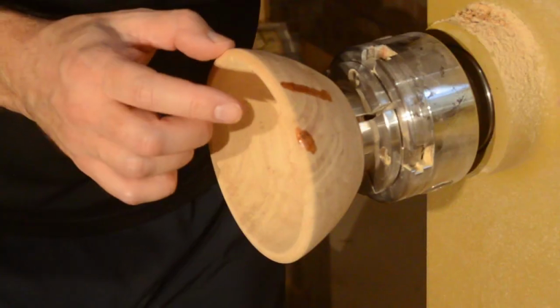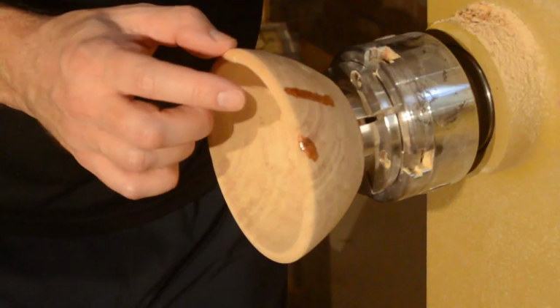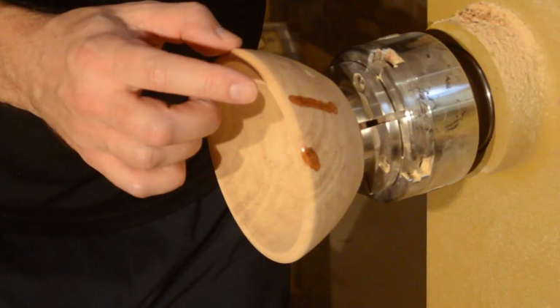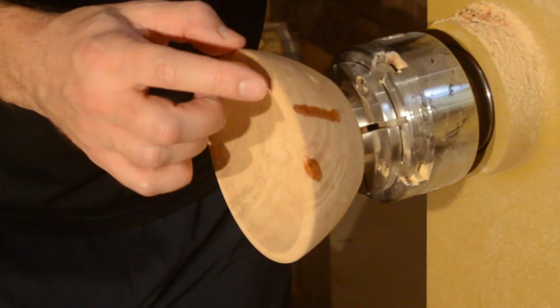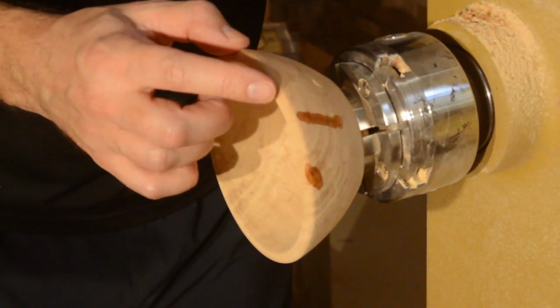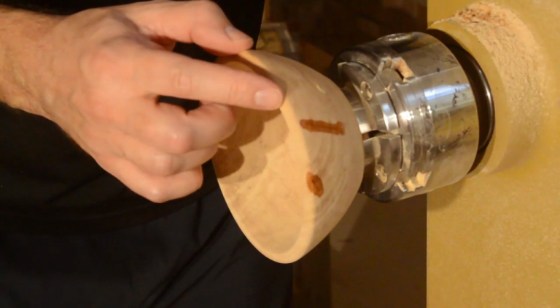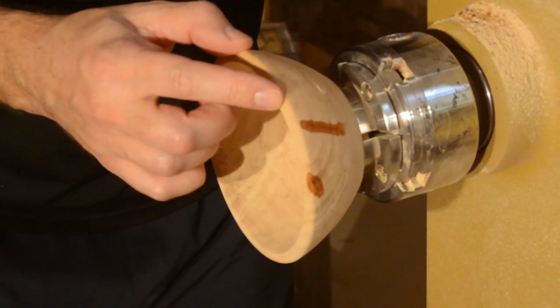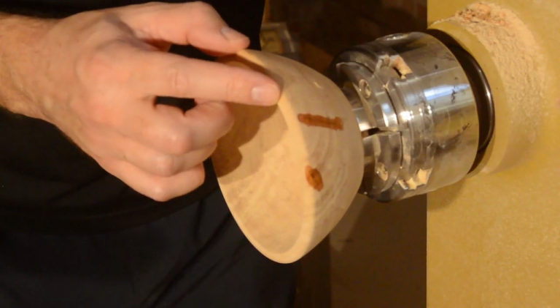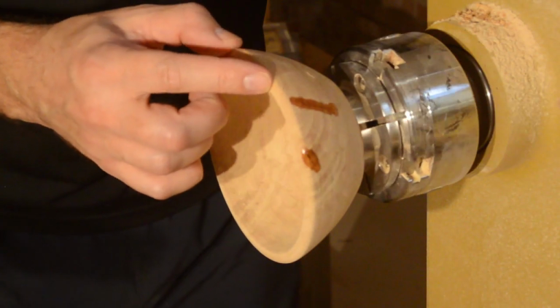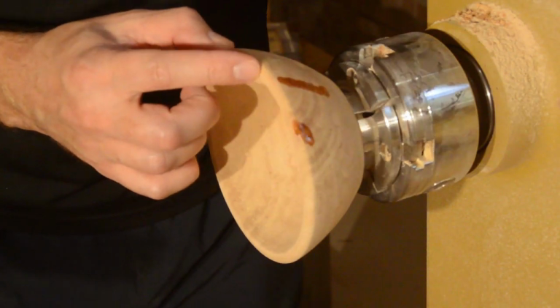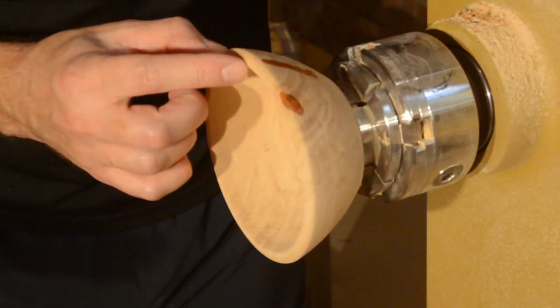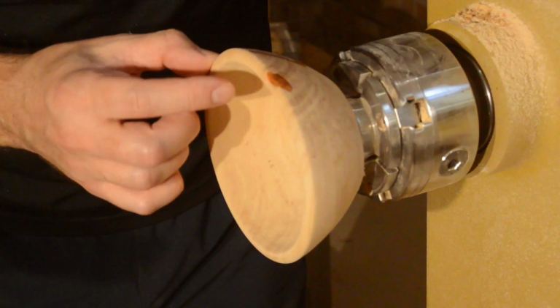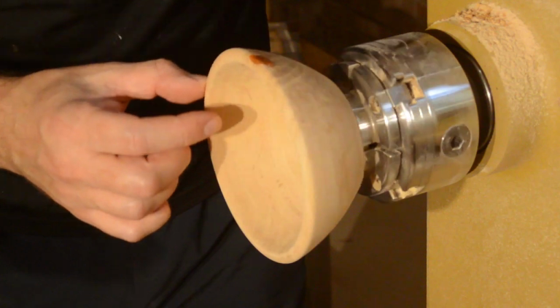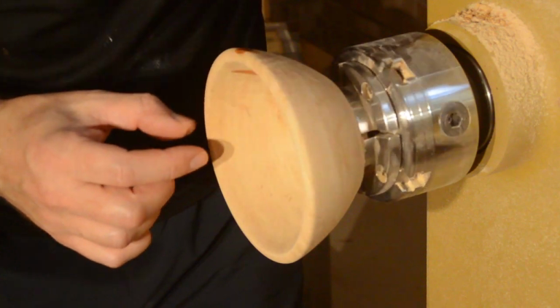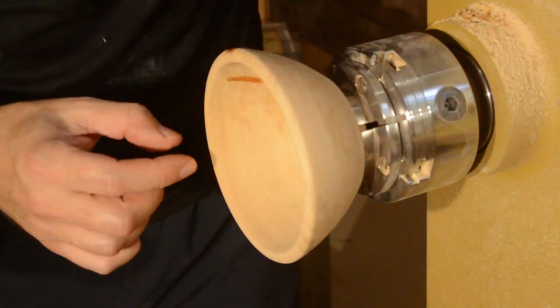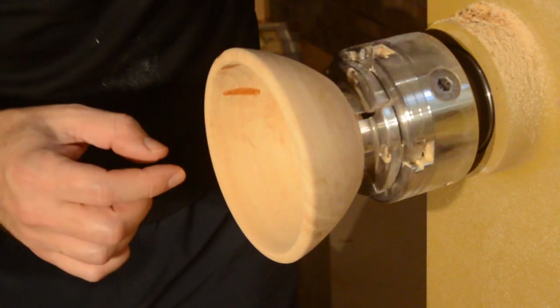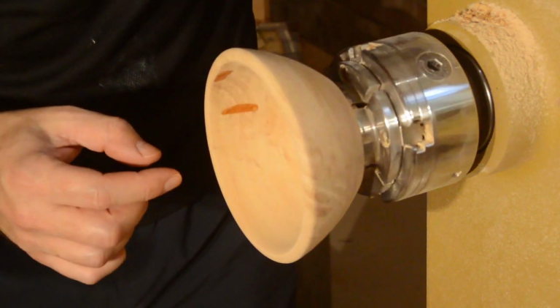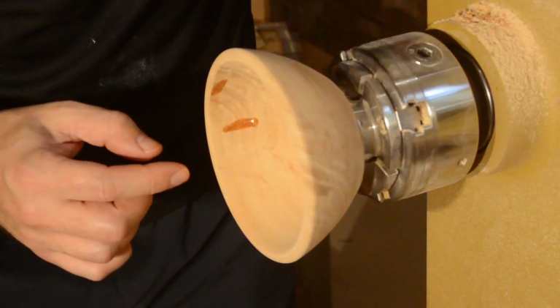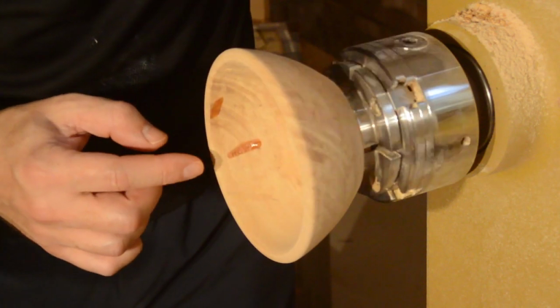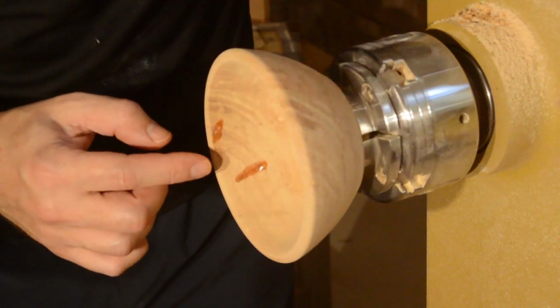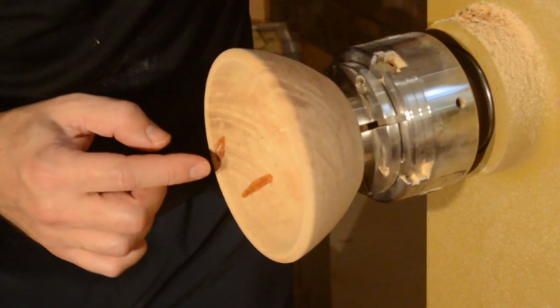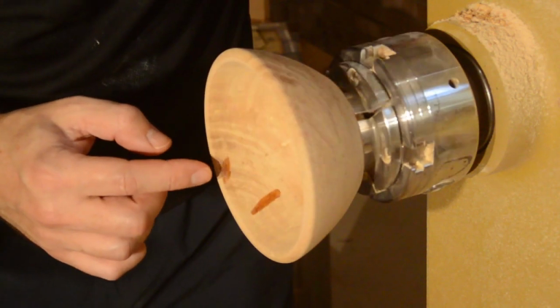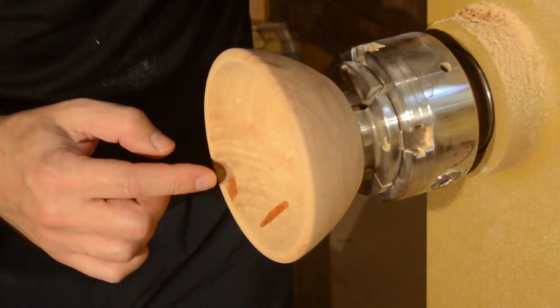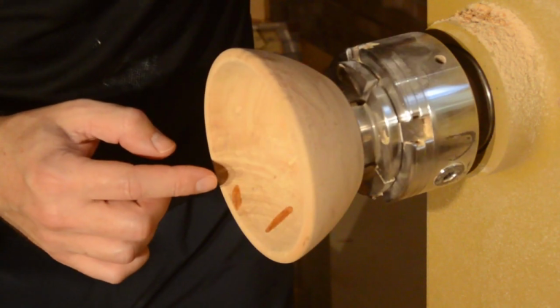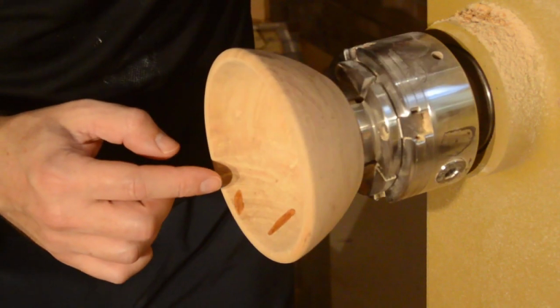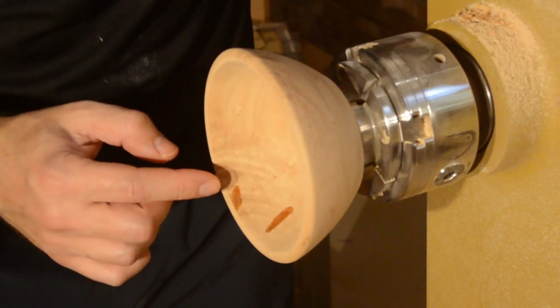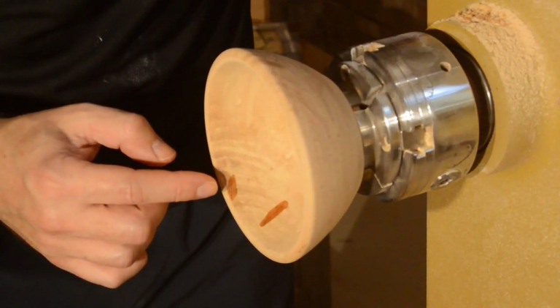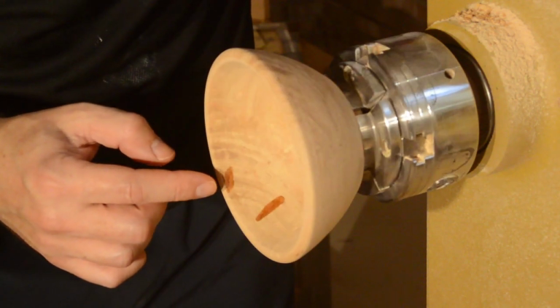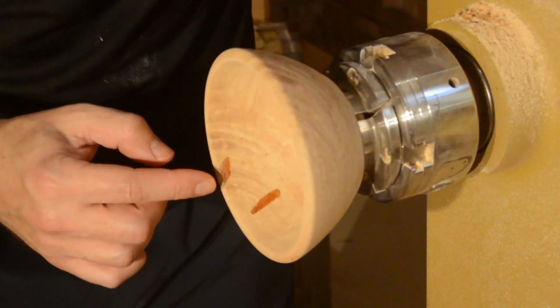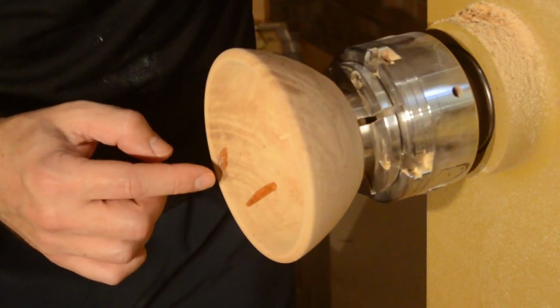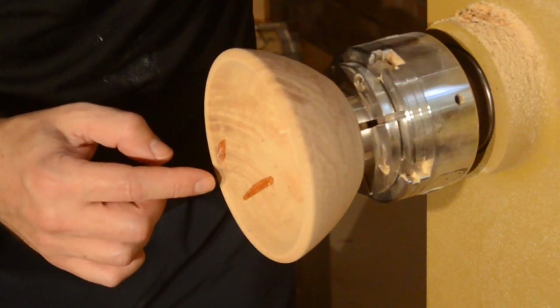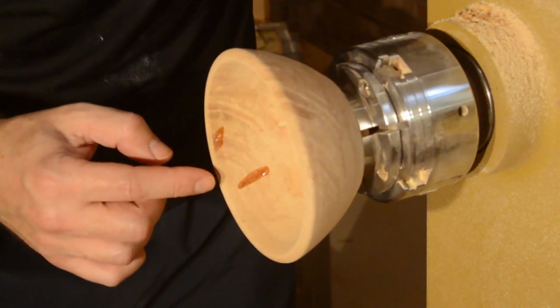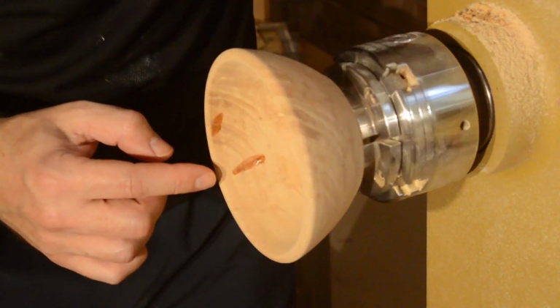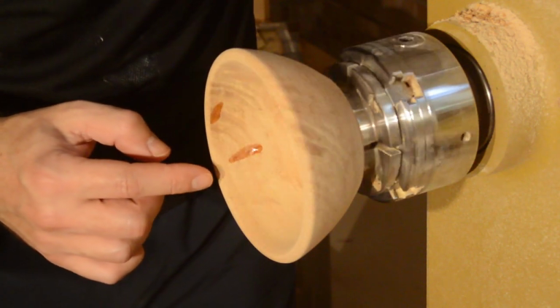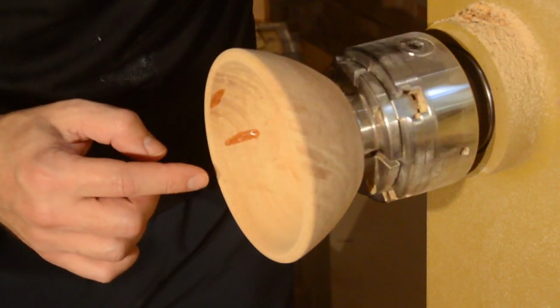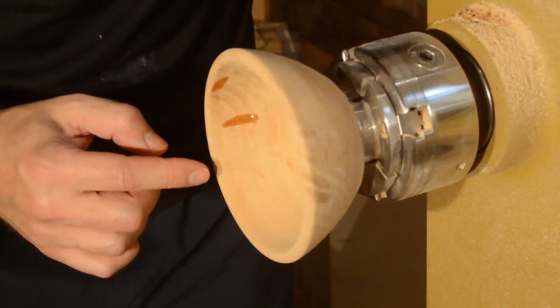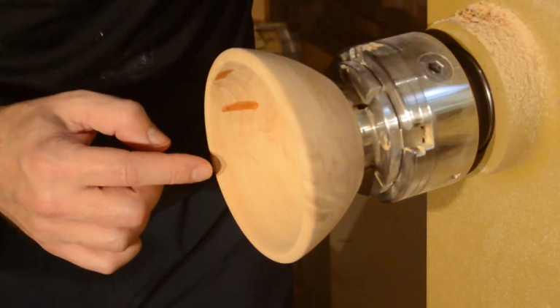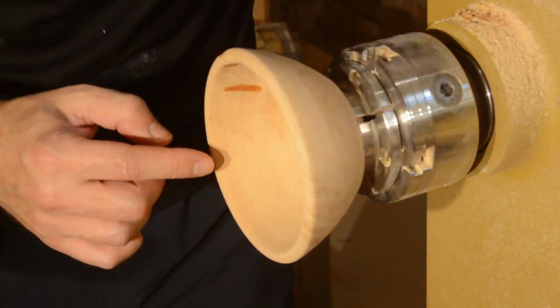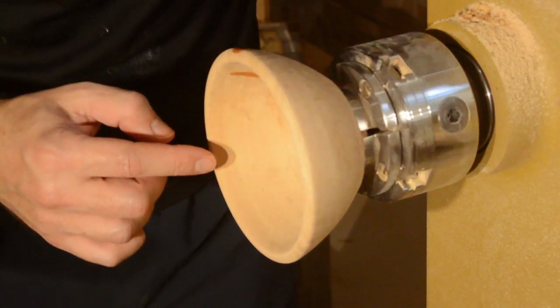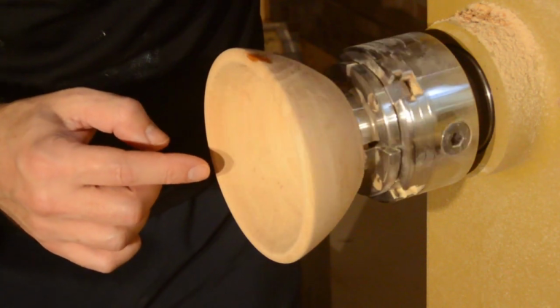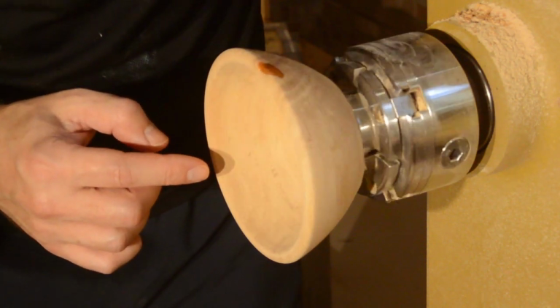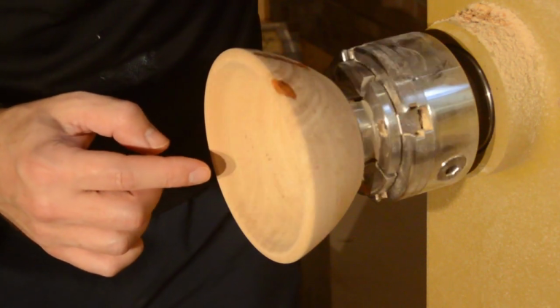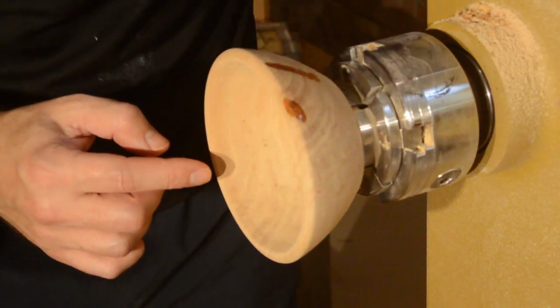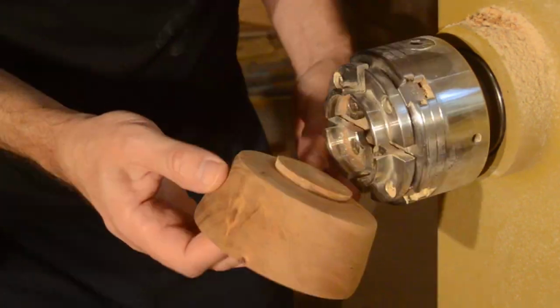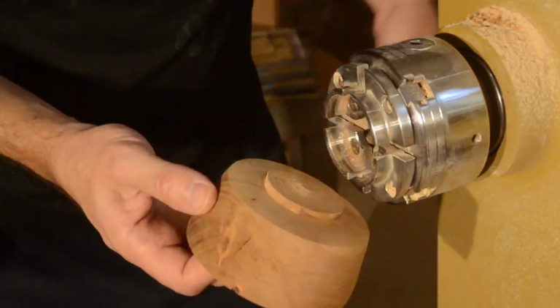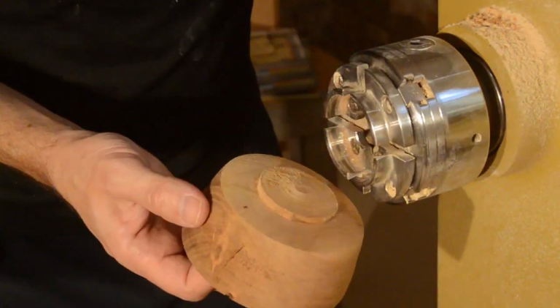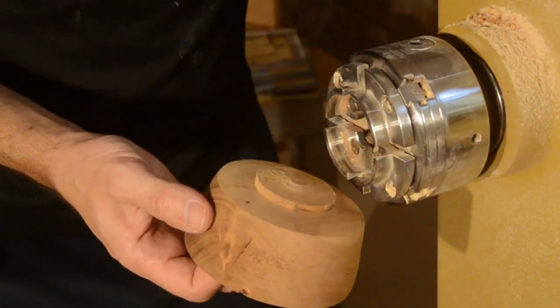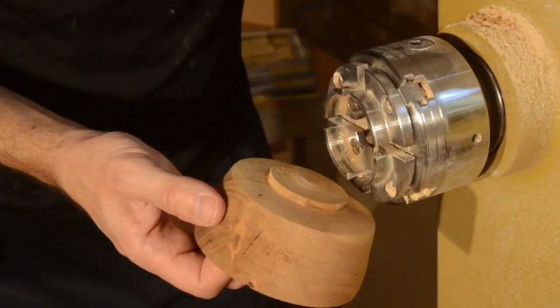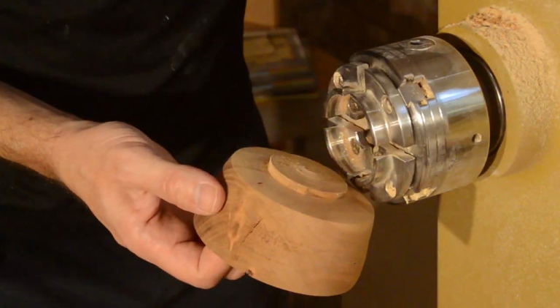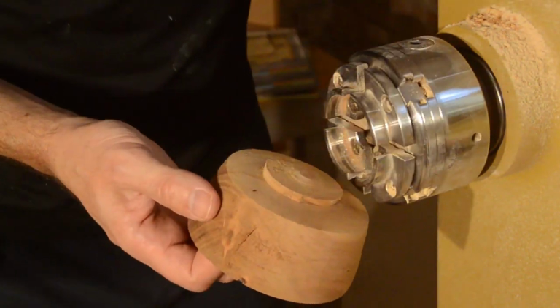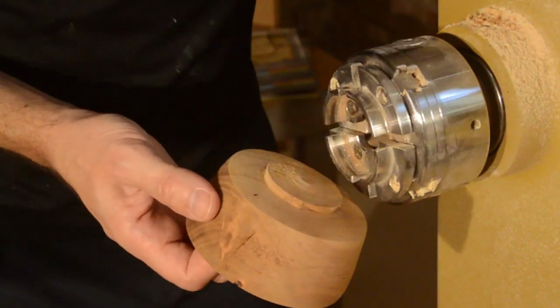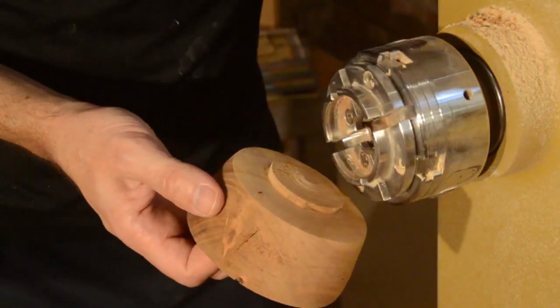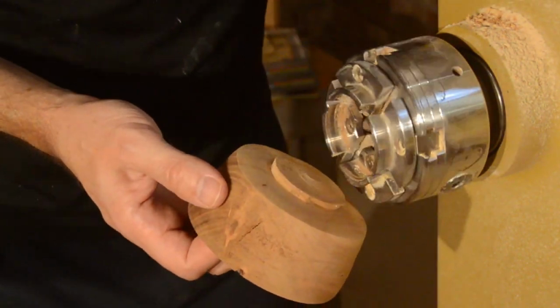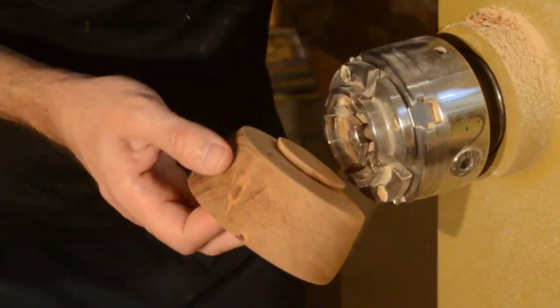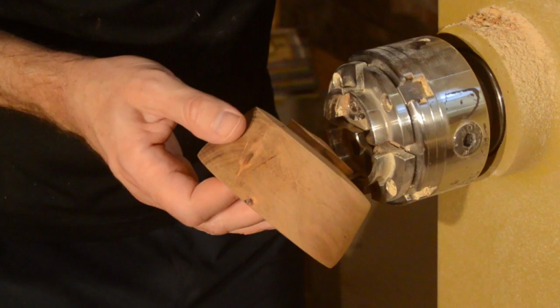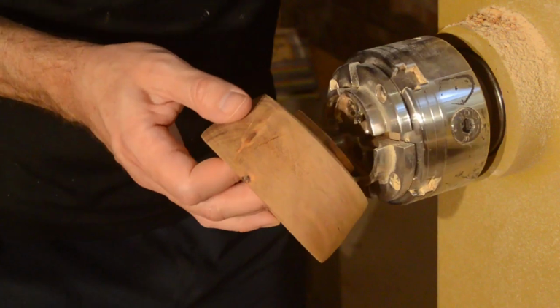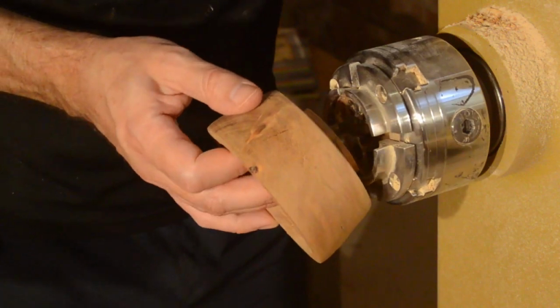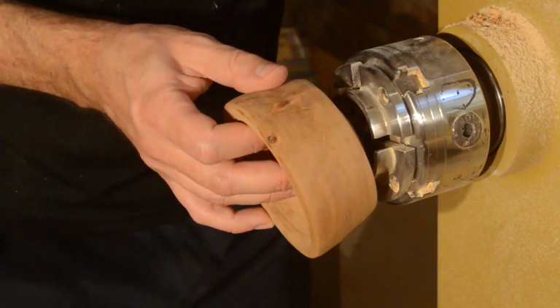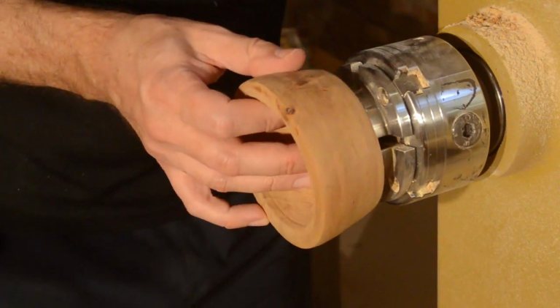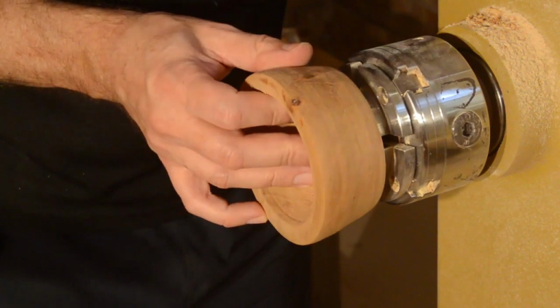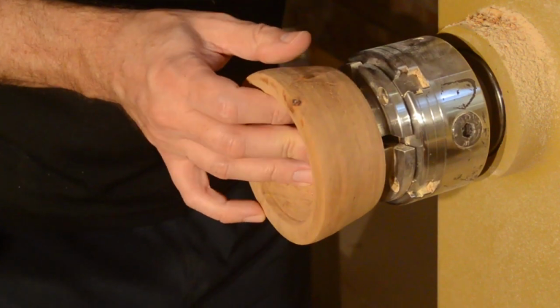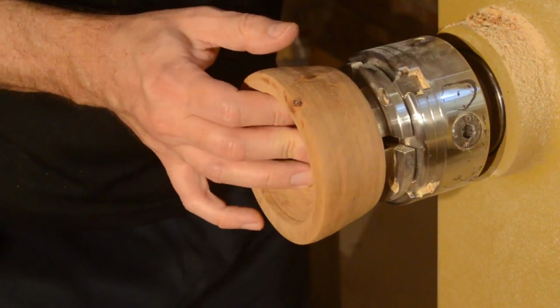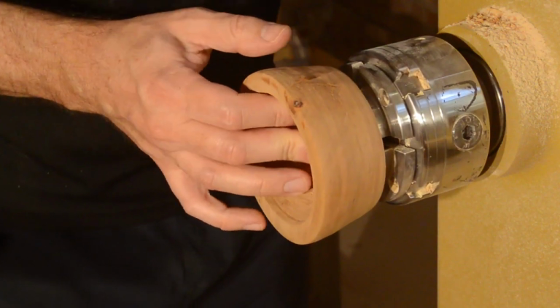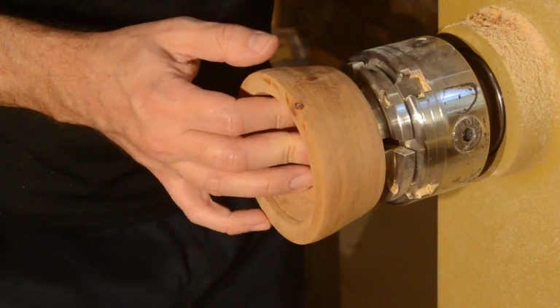I had a few cracks here I needed to fill with some CA glue just to stabilize them. In the meantime, let's dry this on.